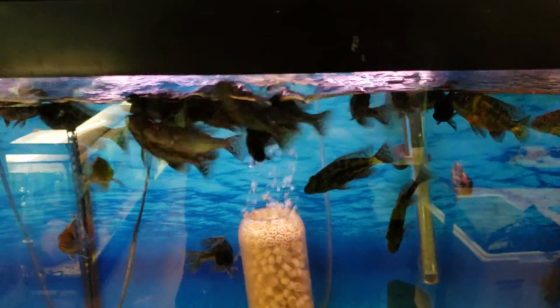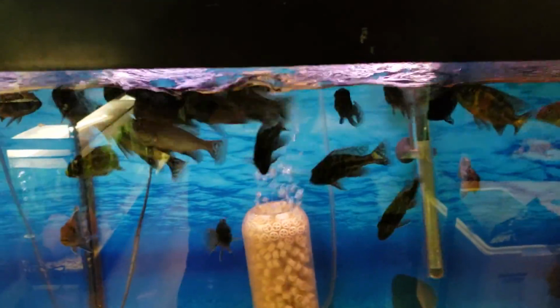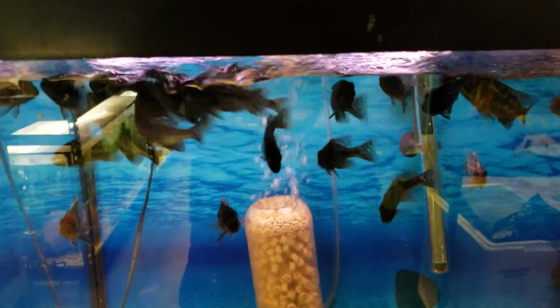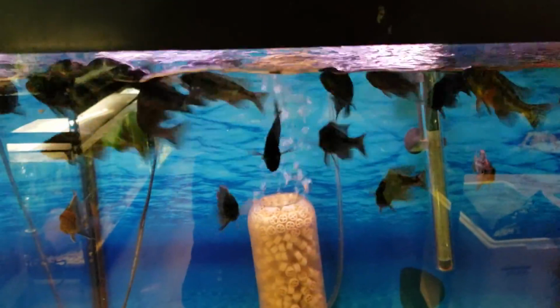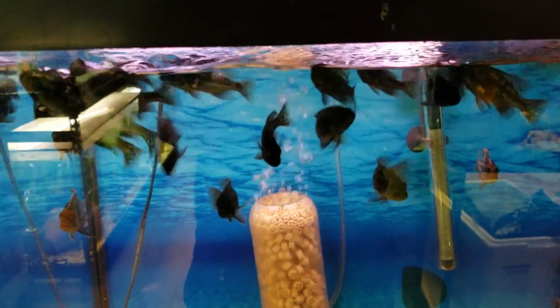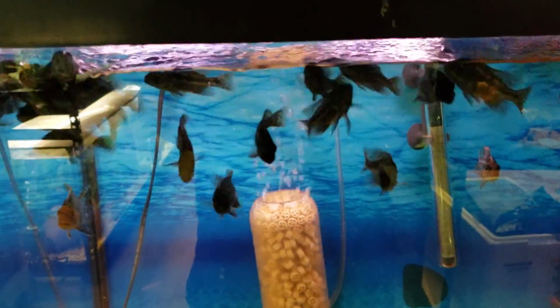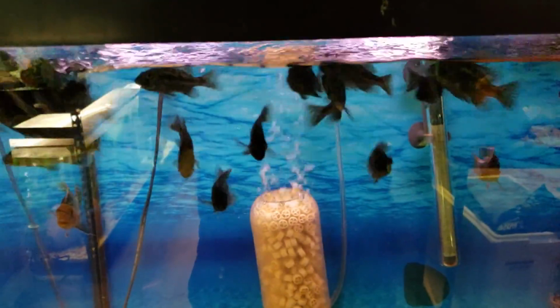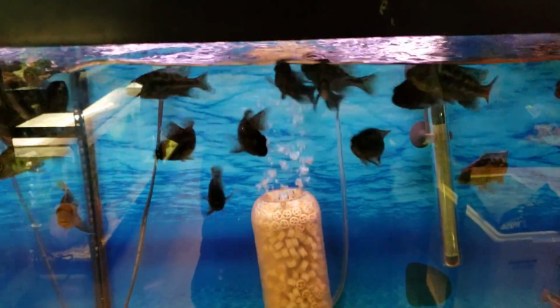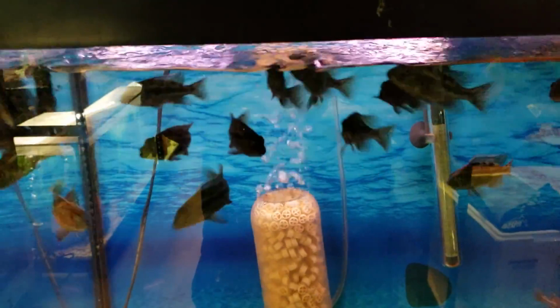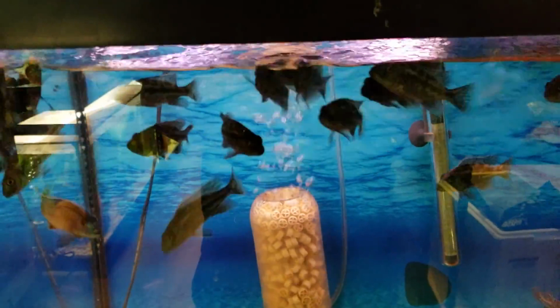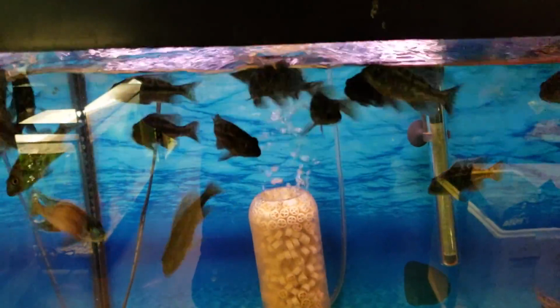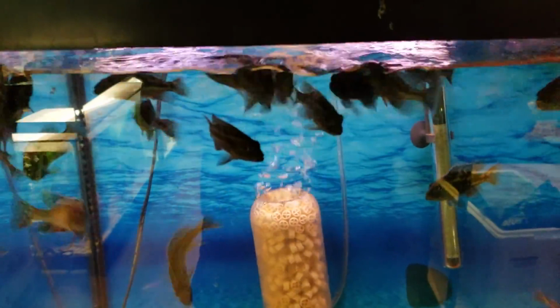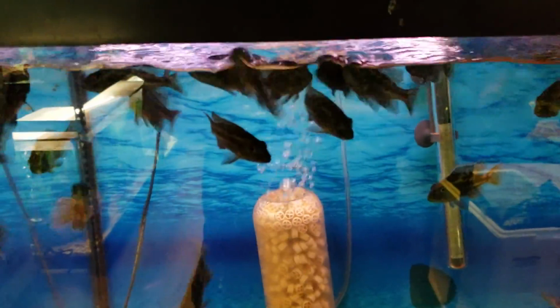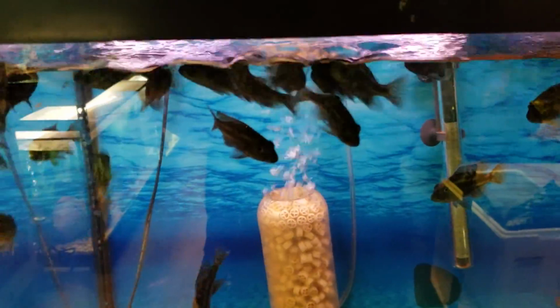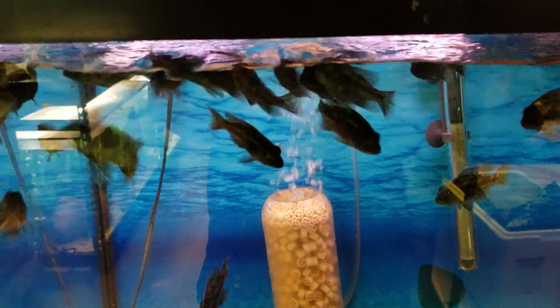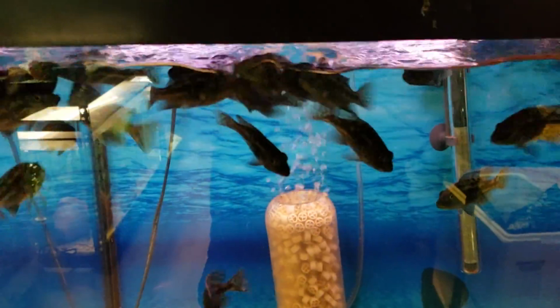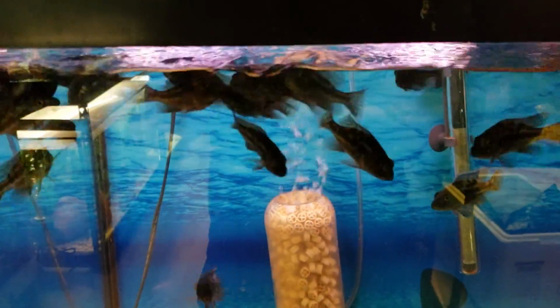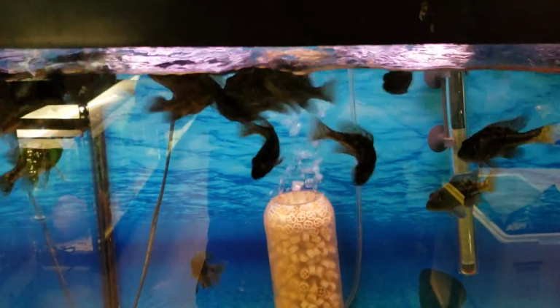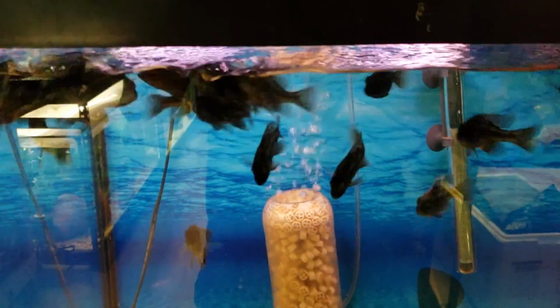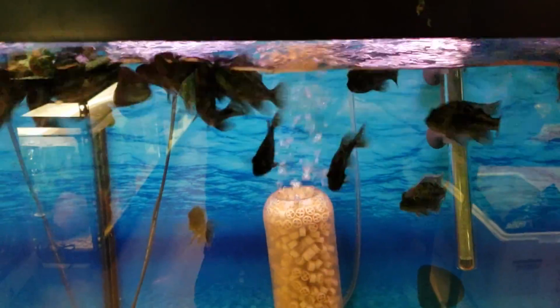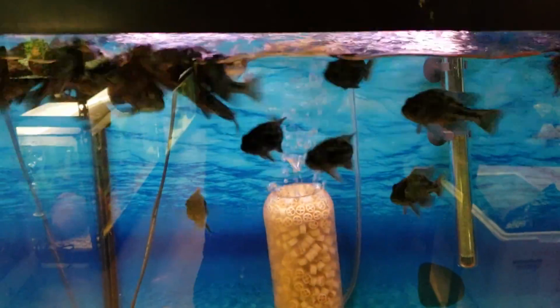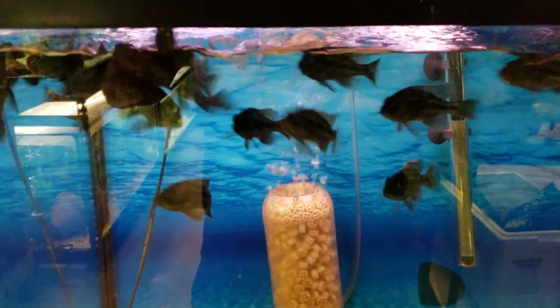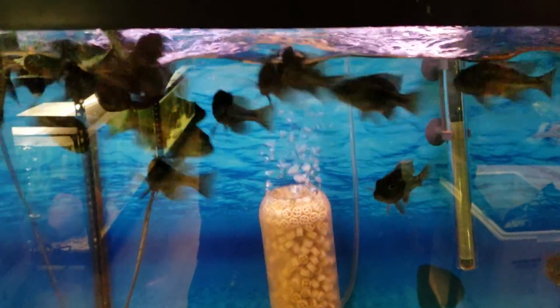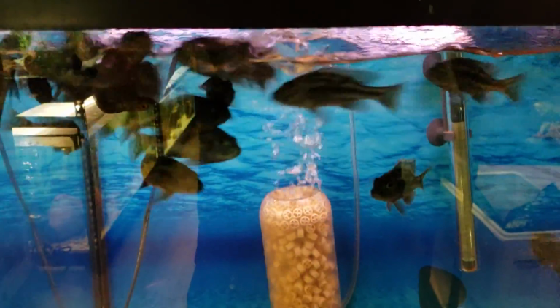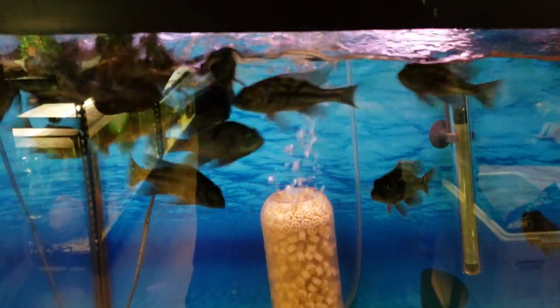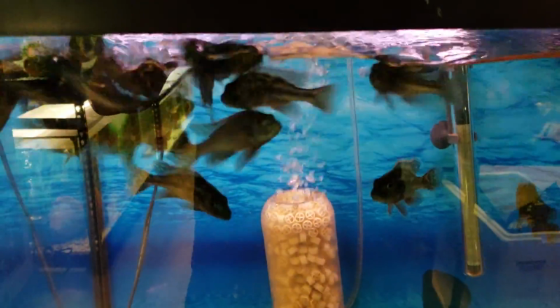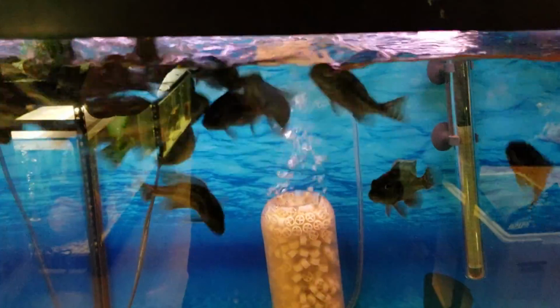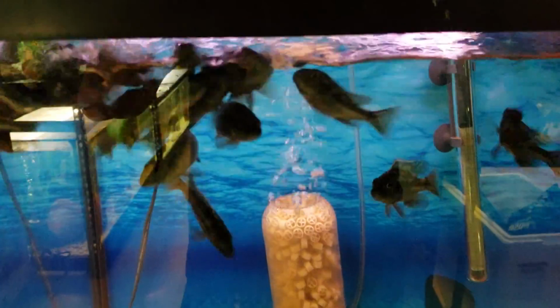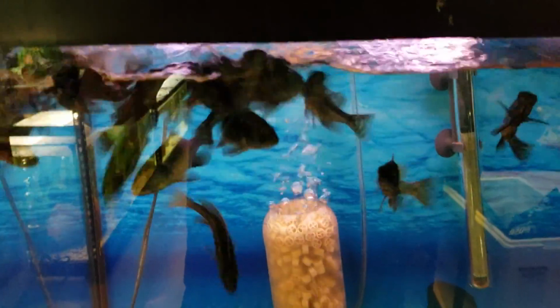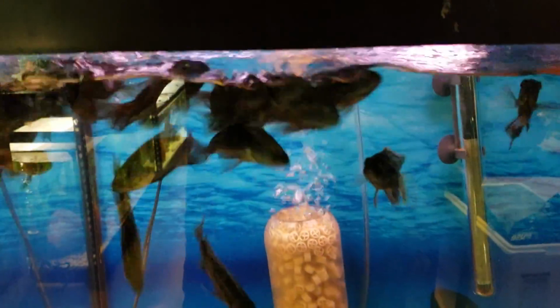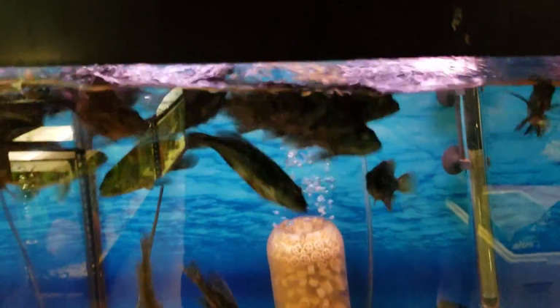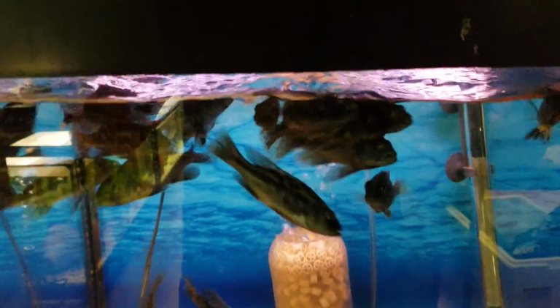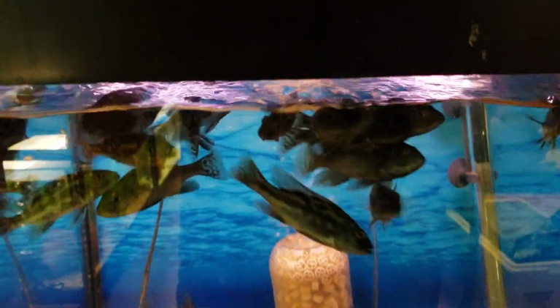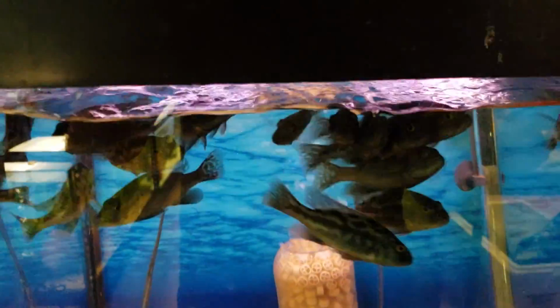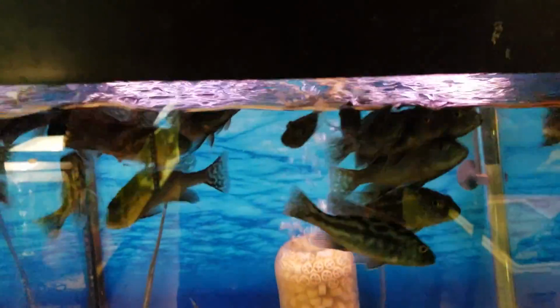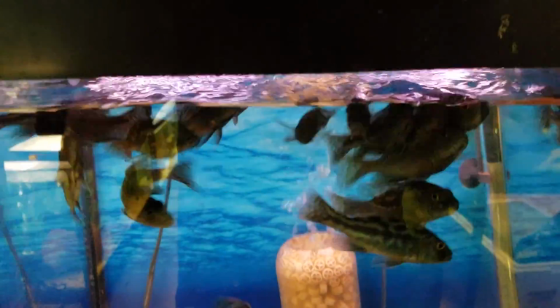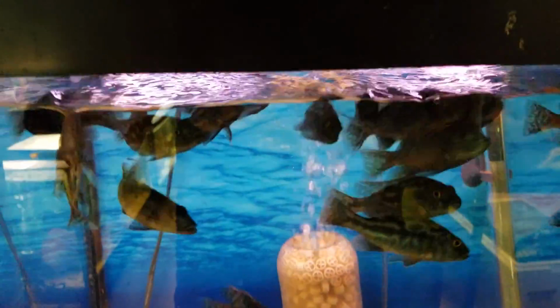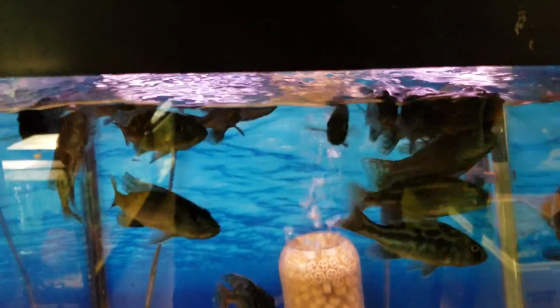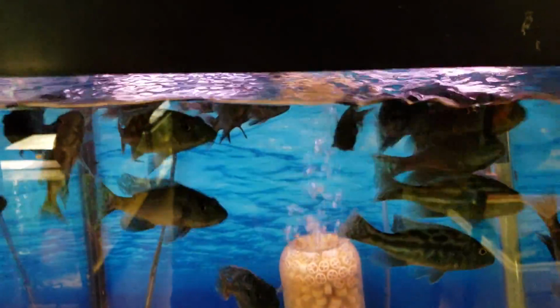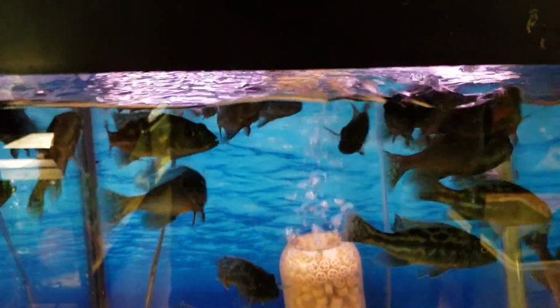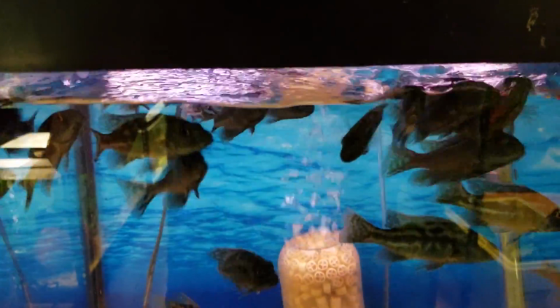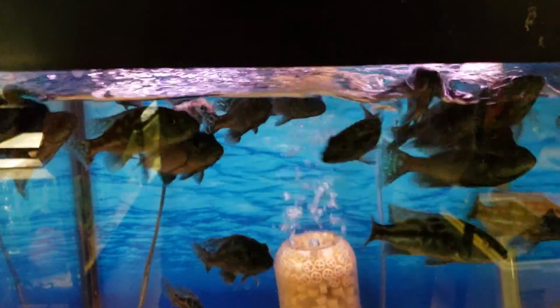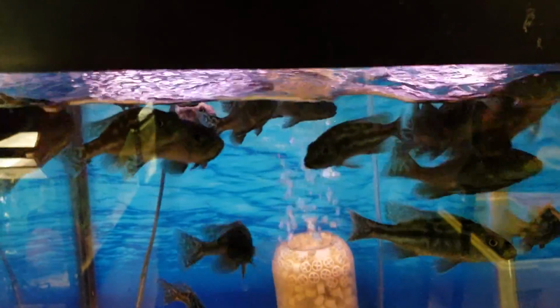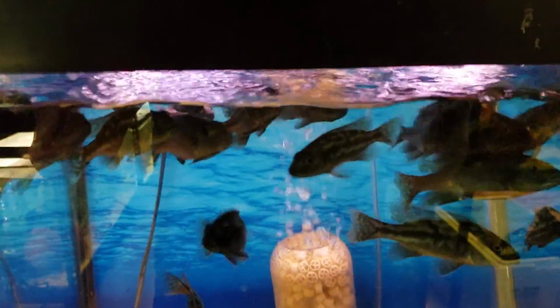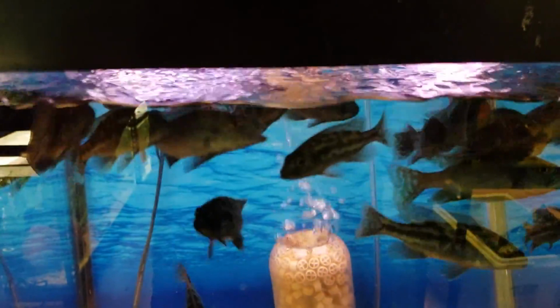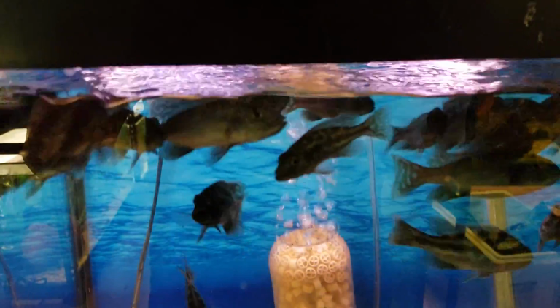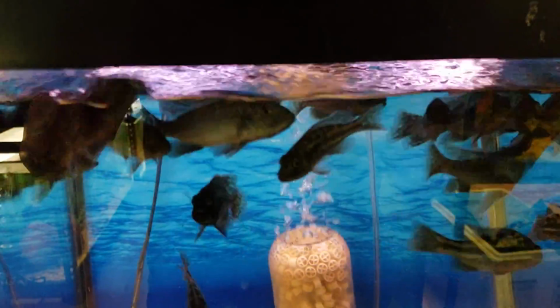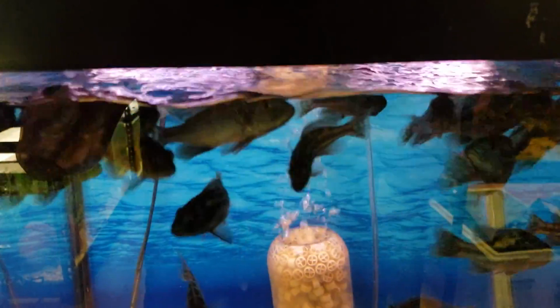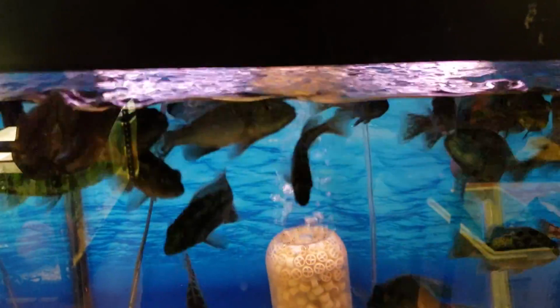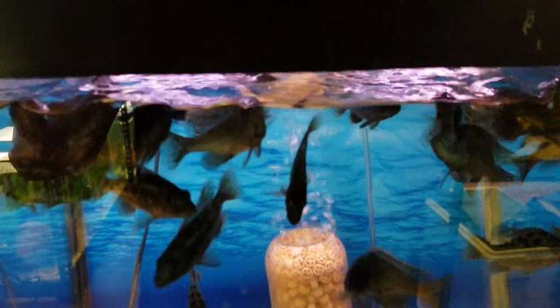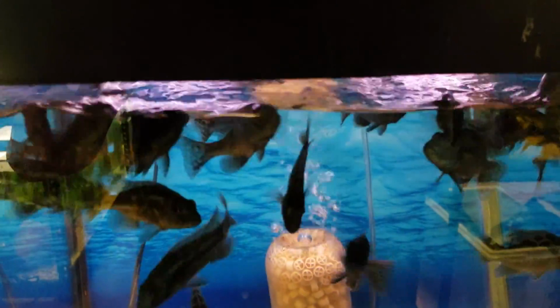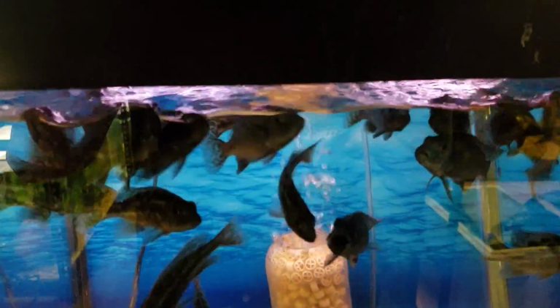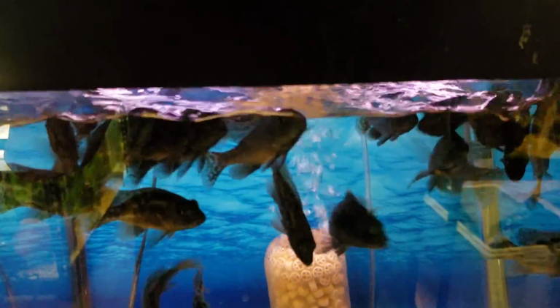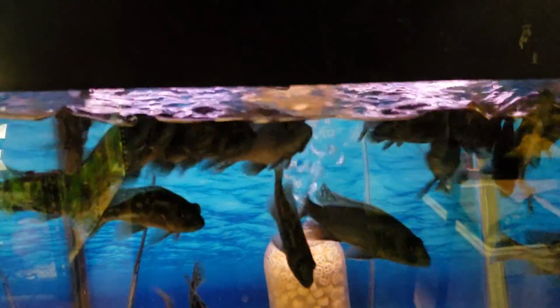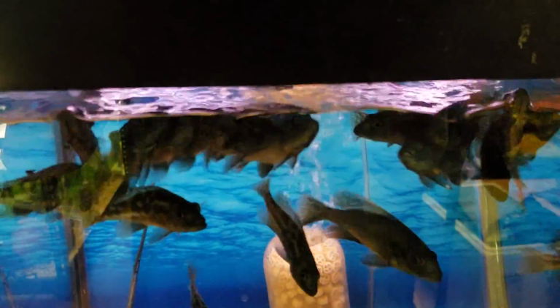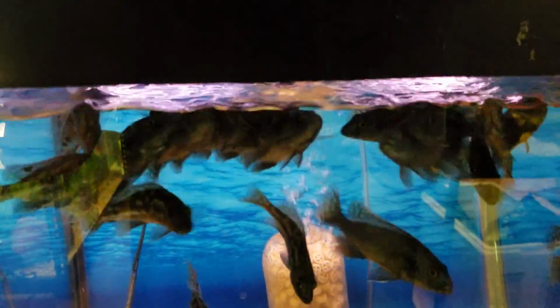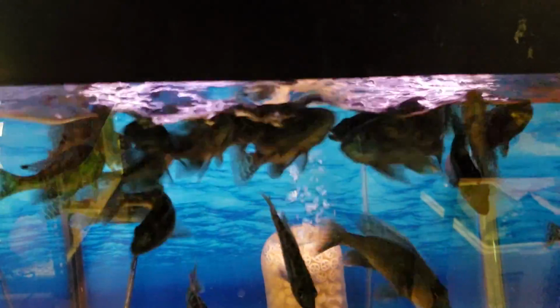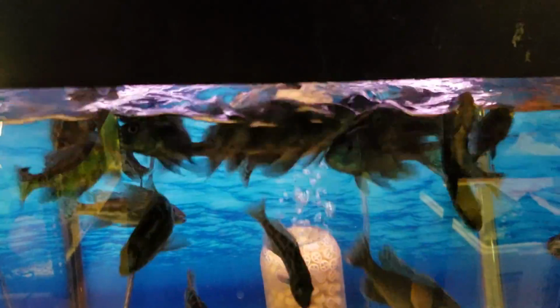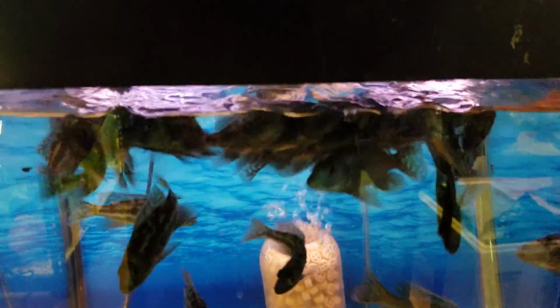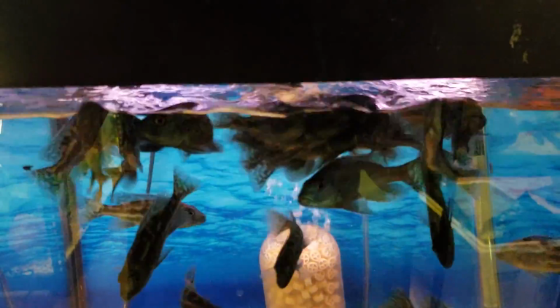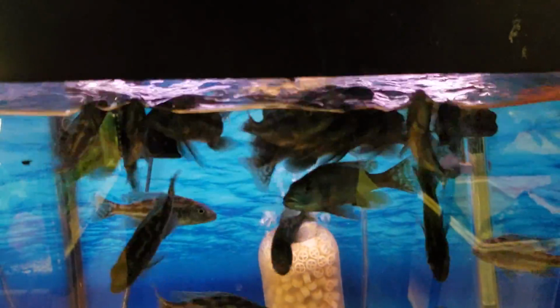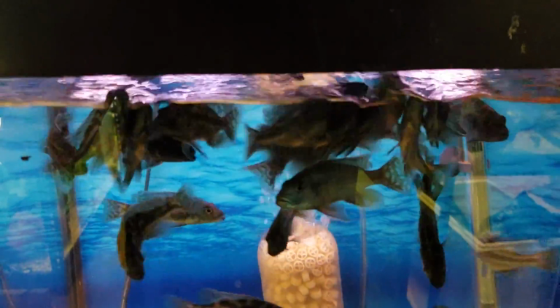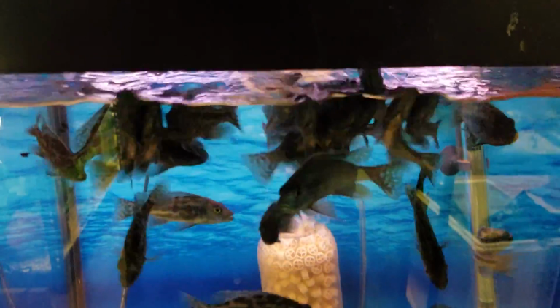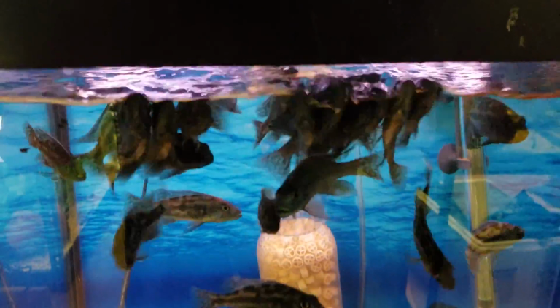All right, all right — just sharing the fish that I'm bringing. See you guys at the store!